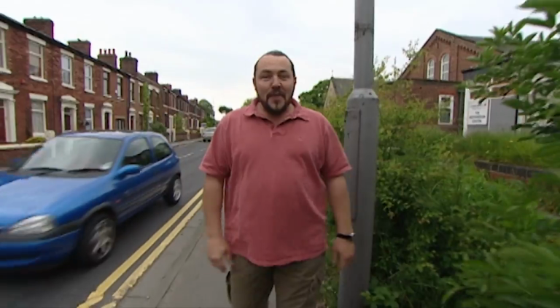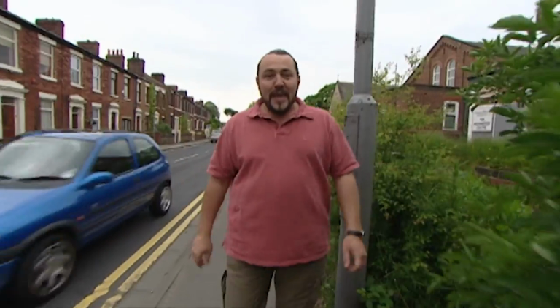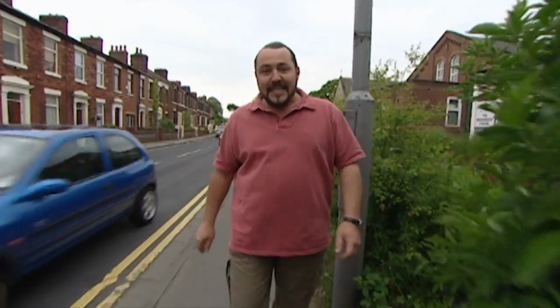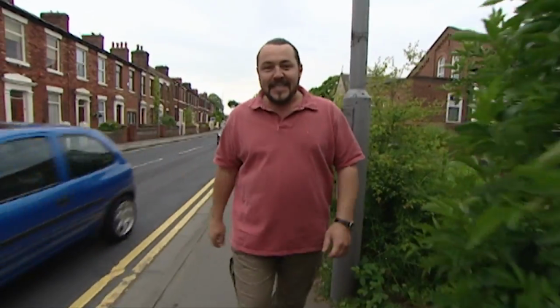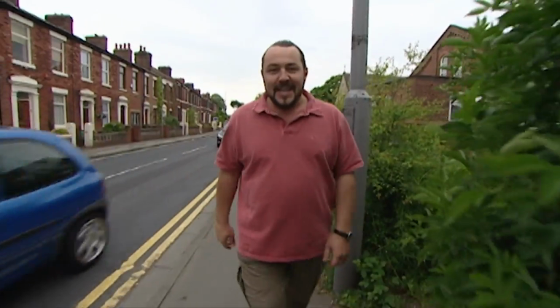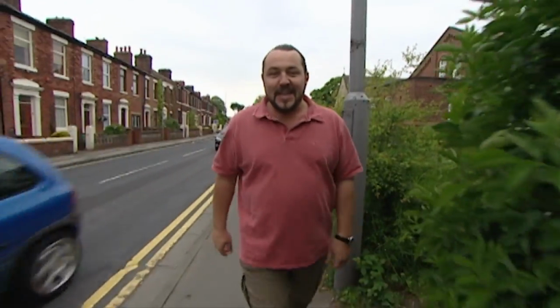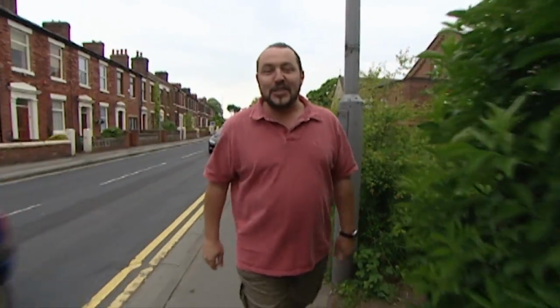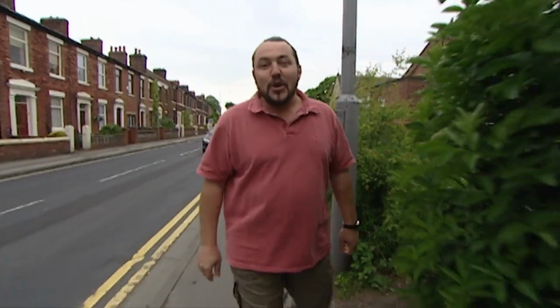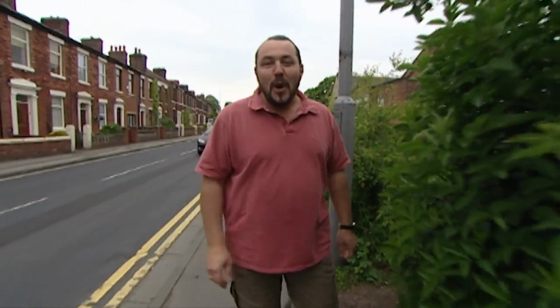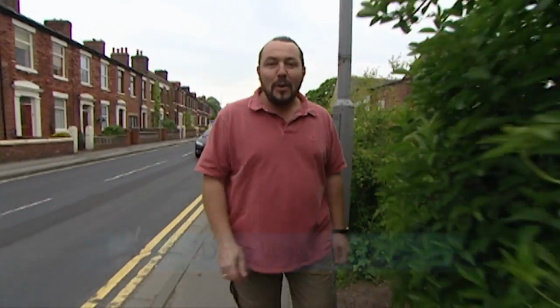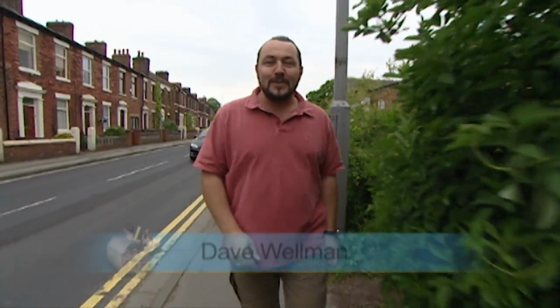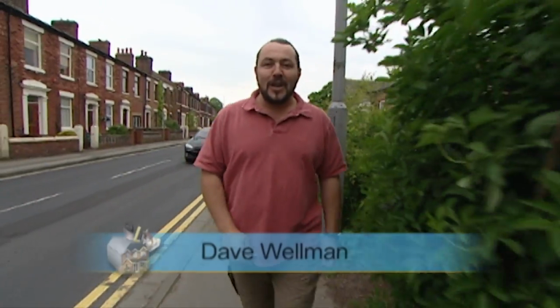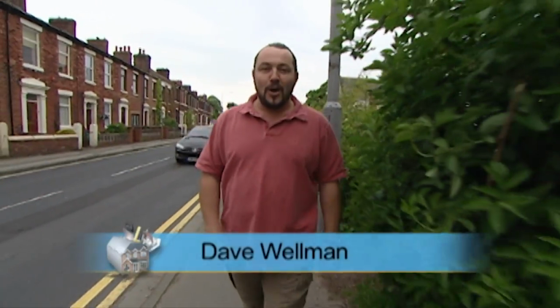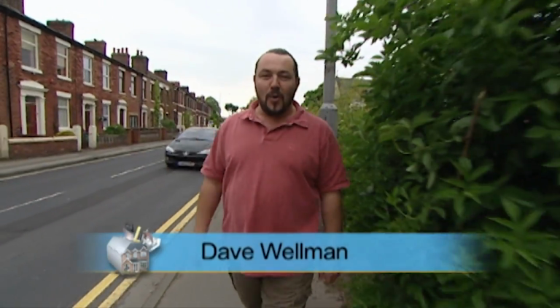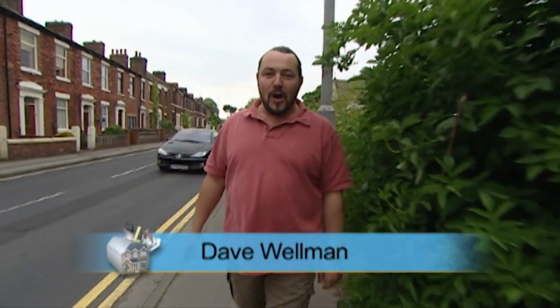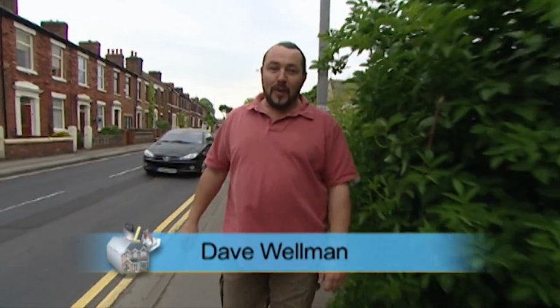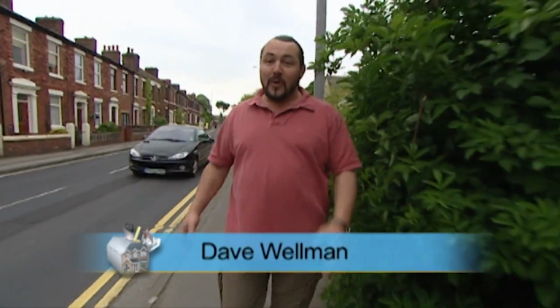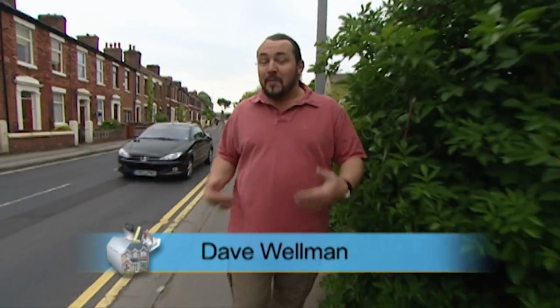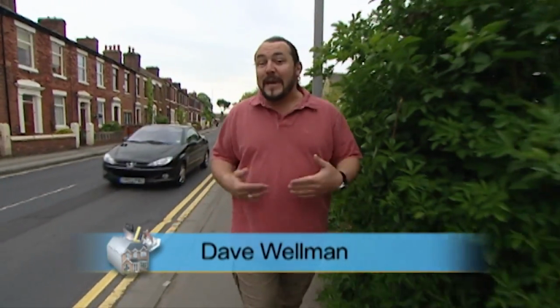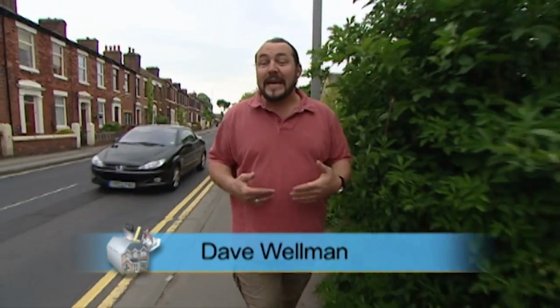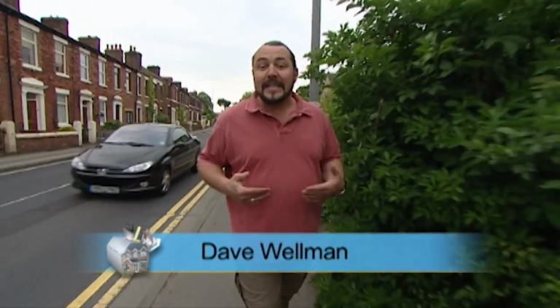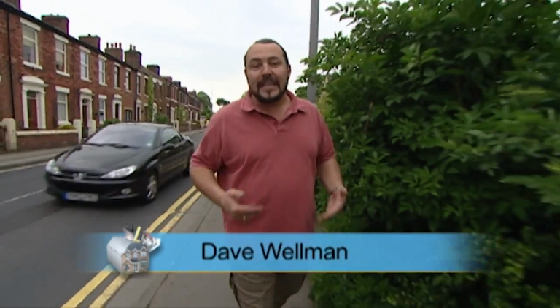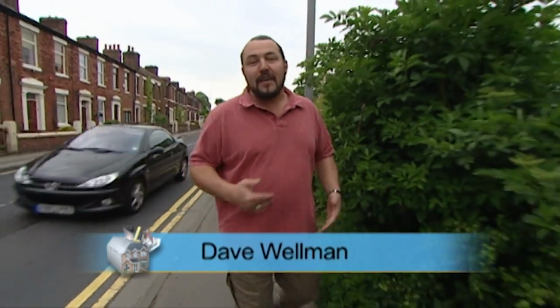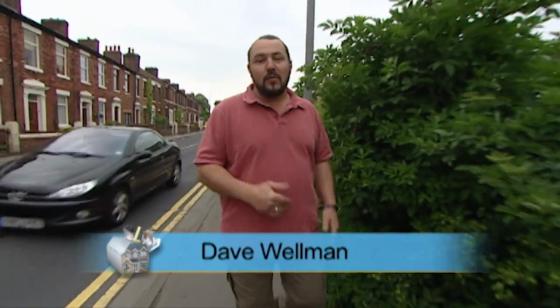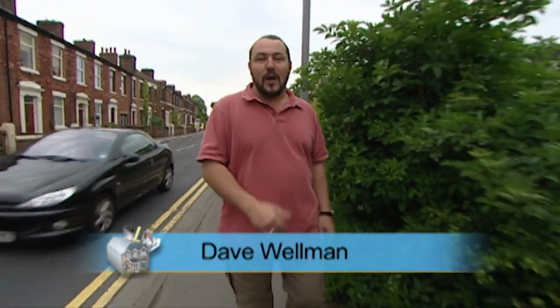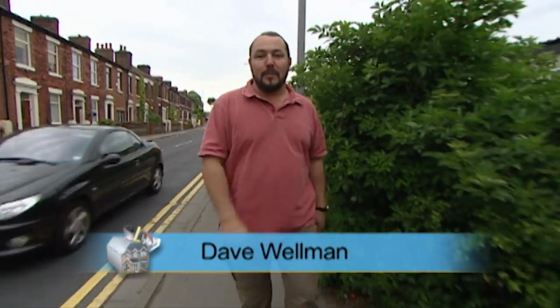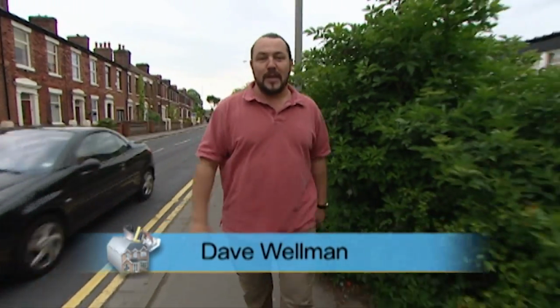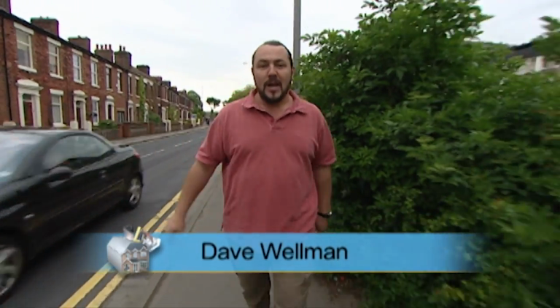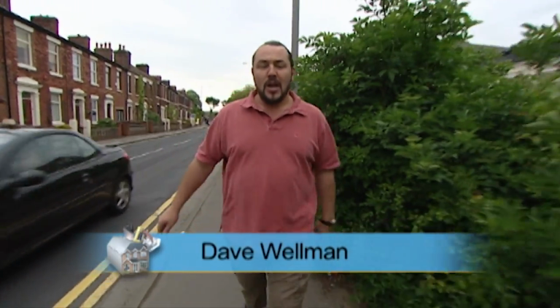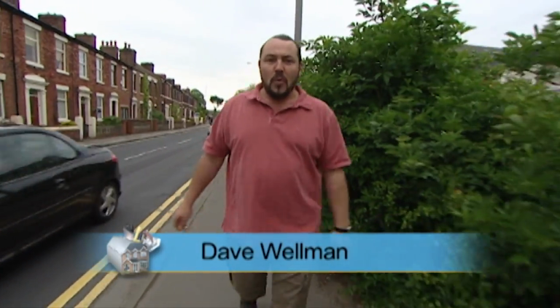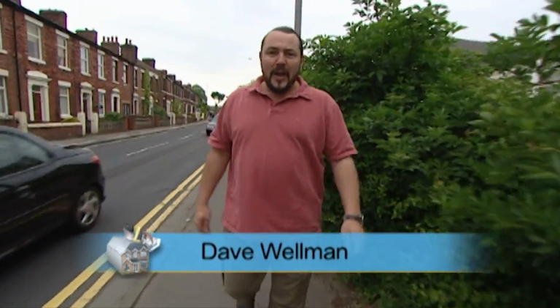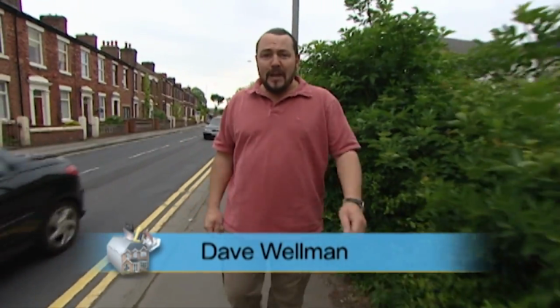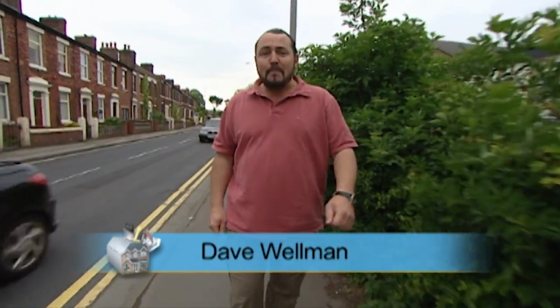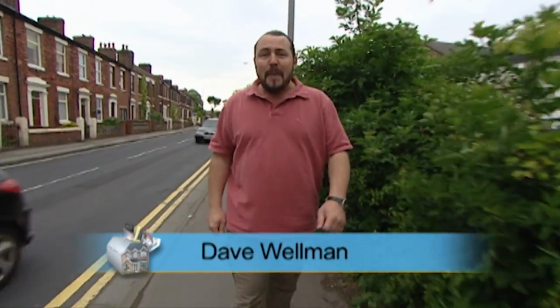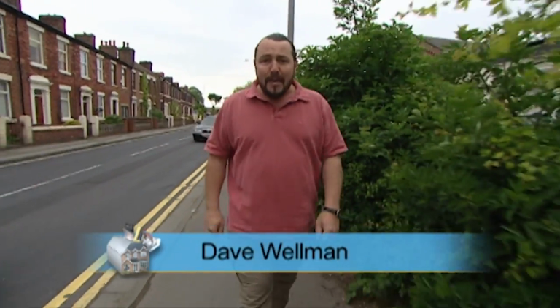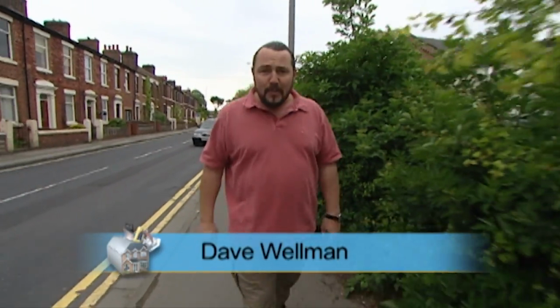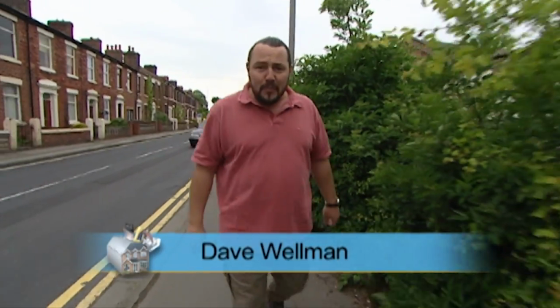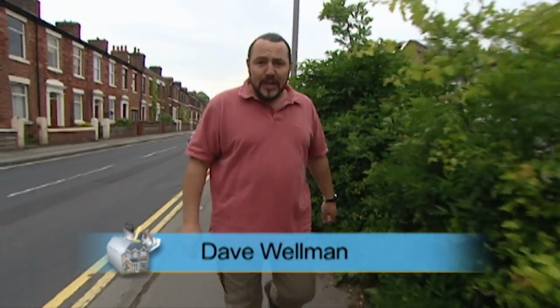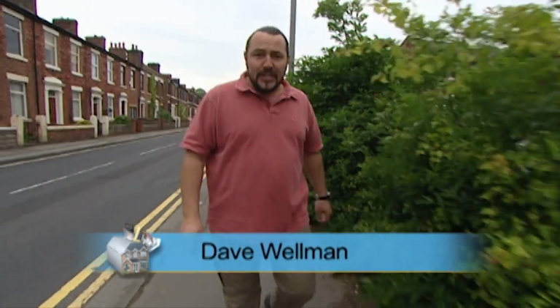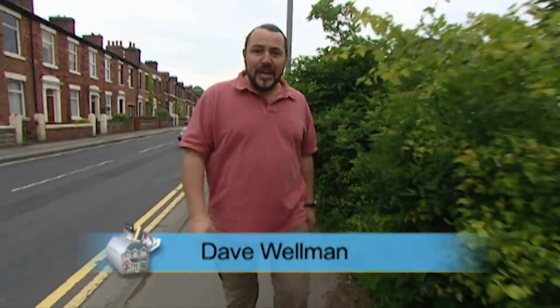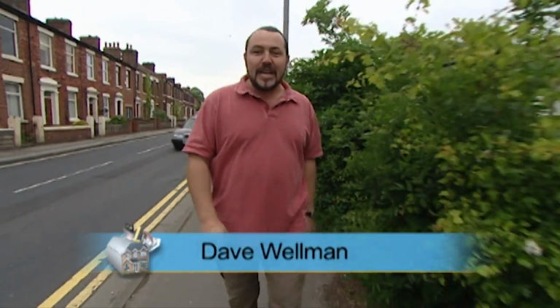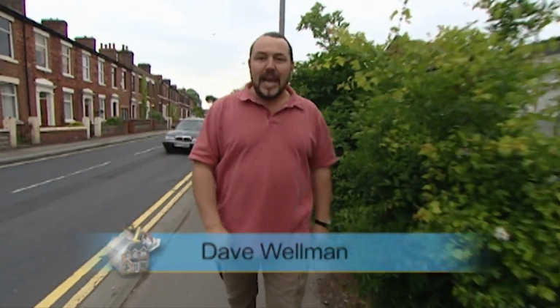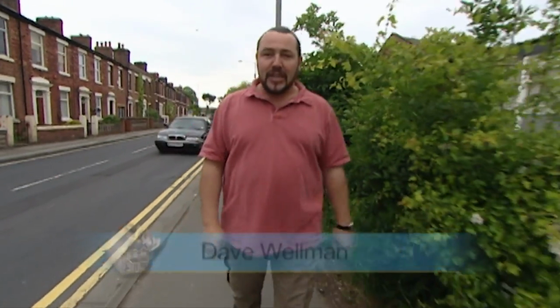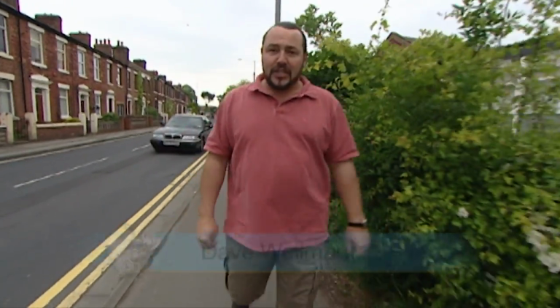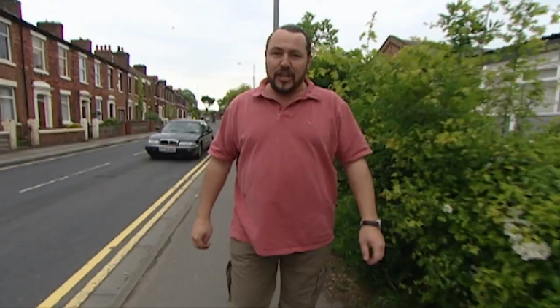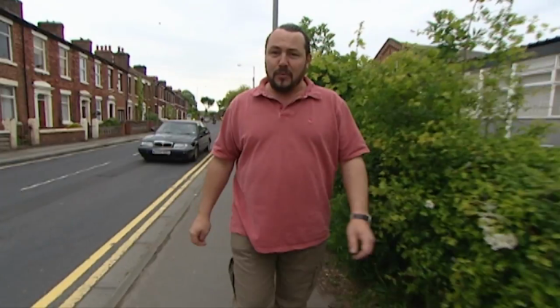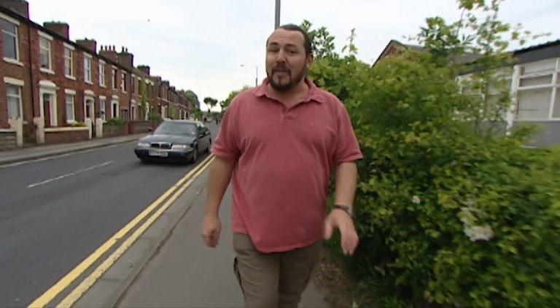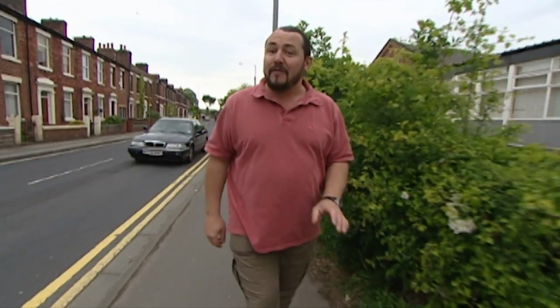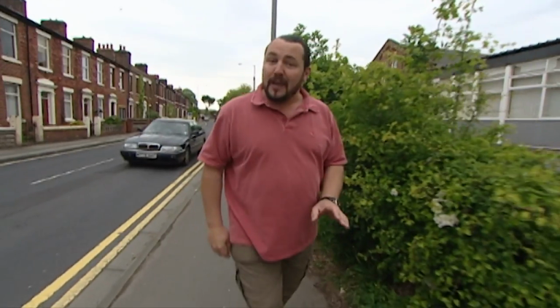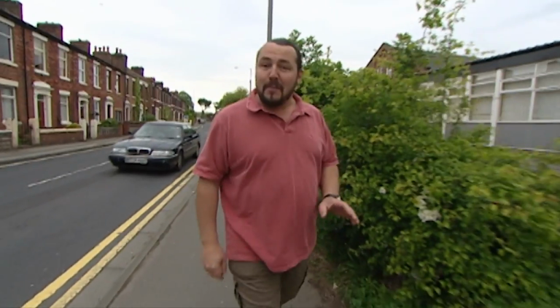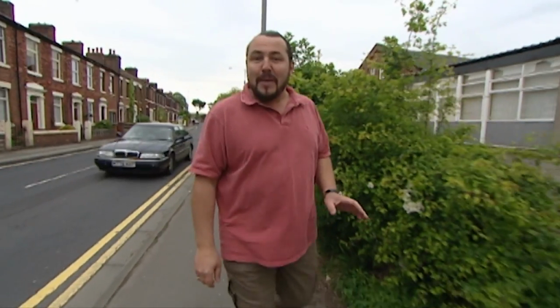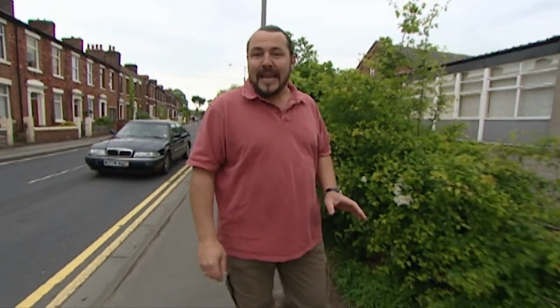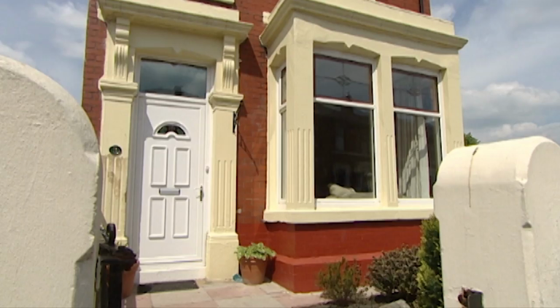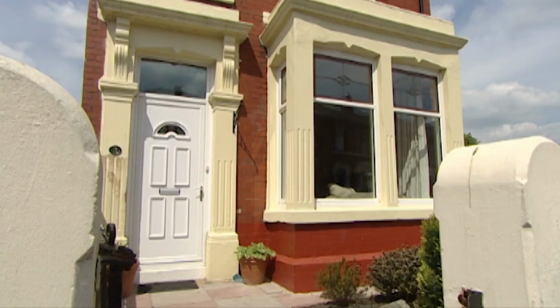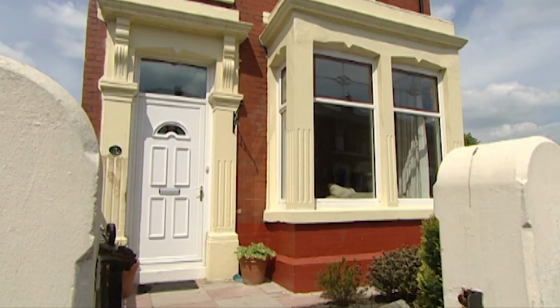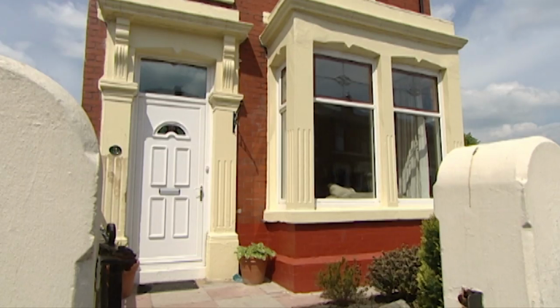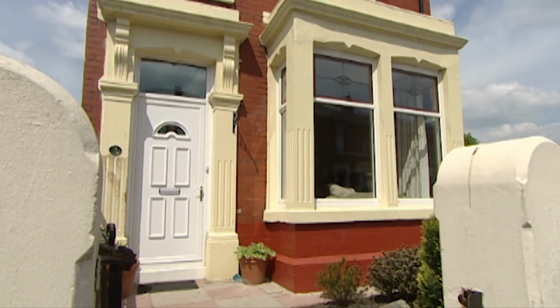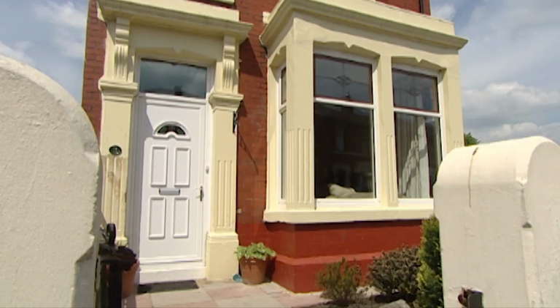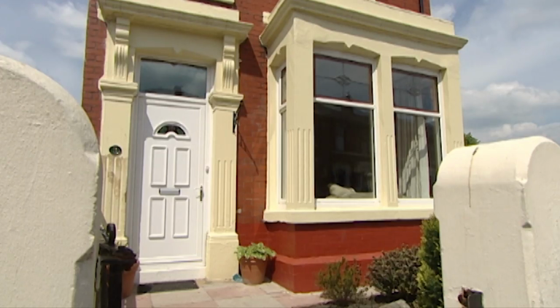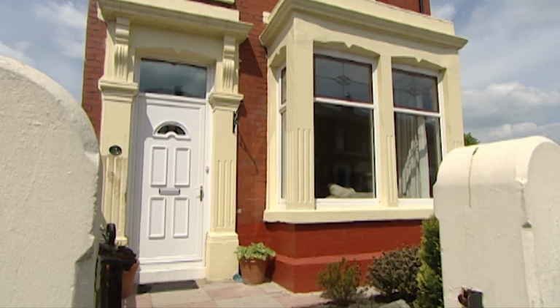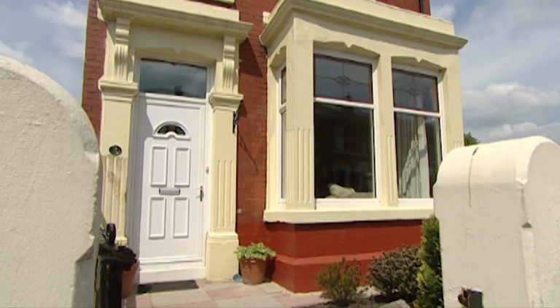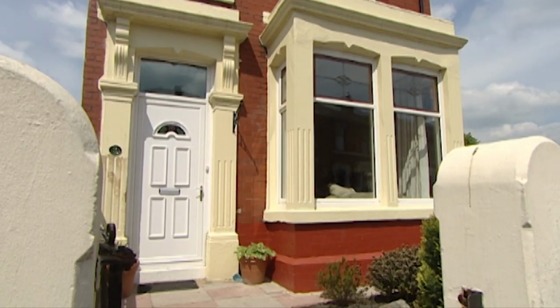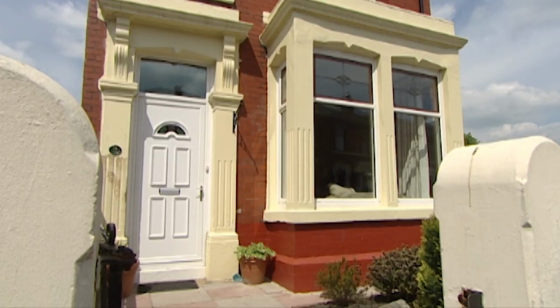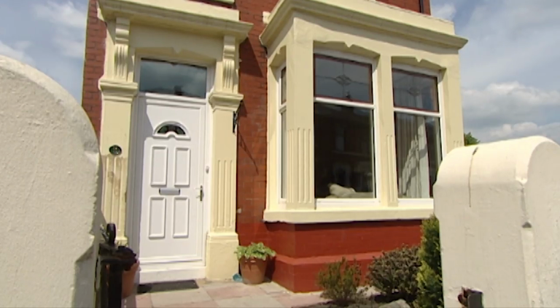This is New Home DIY with me, Dave Wellman. We're in Bamber Bridge in Lancashire where Phil and Mandy live in their new home.